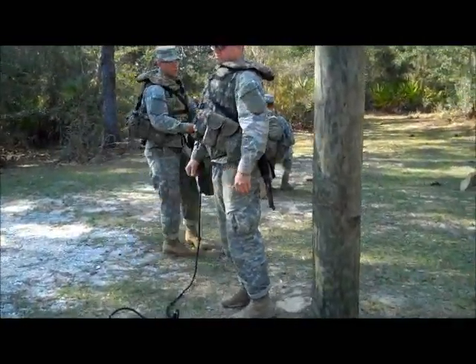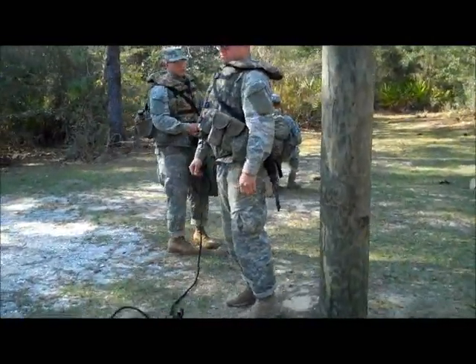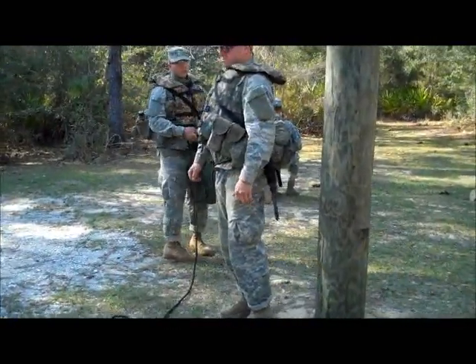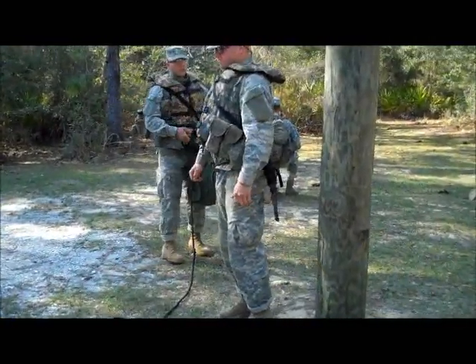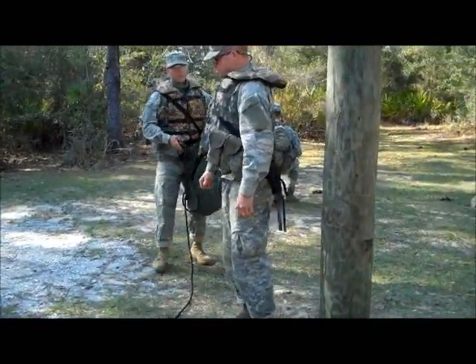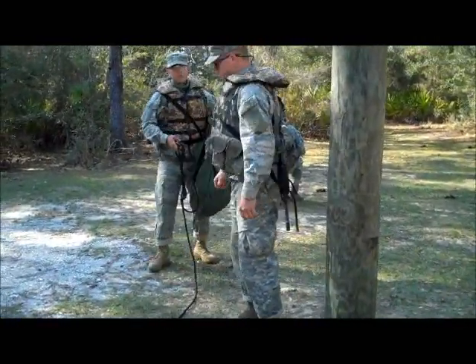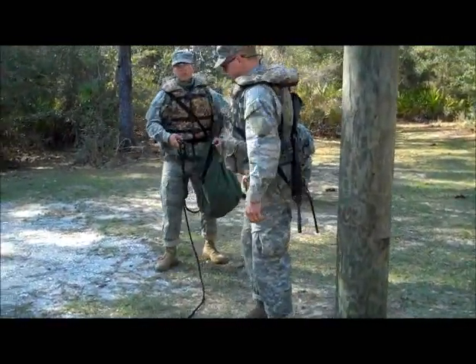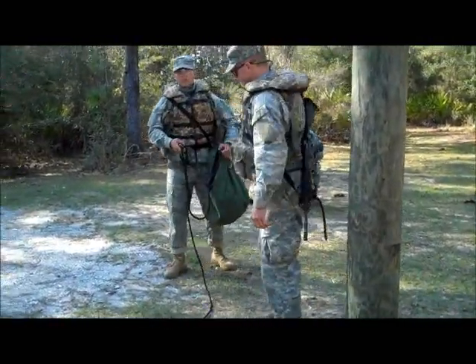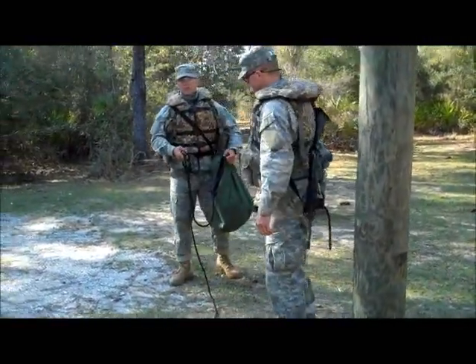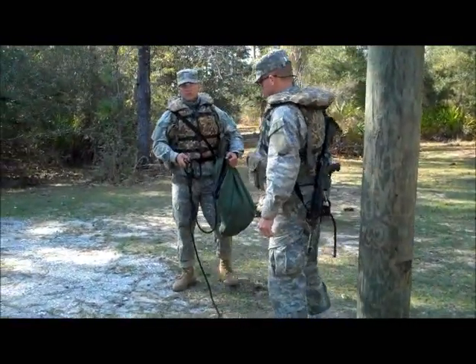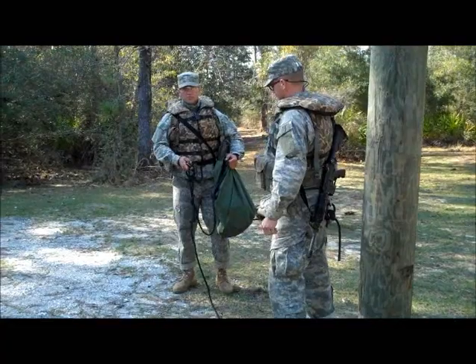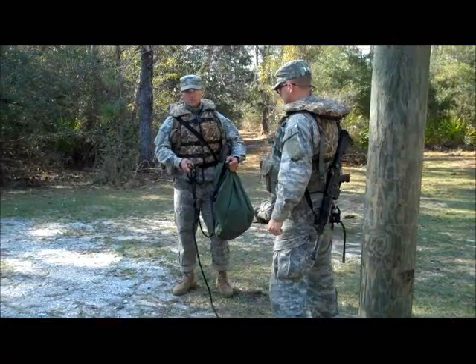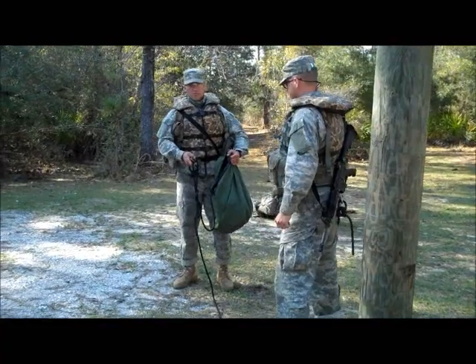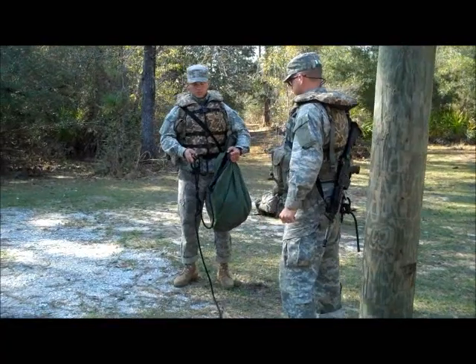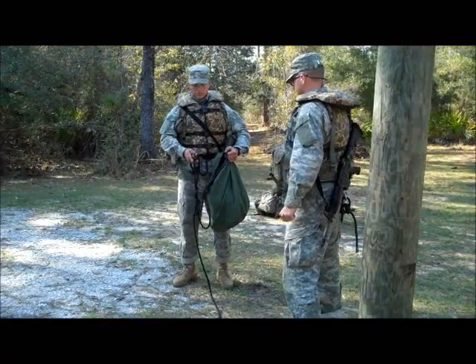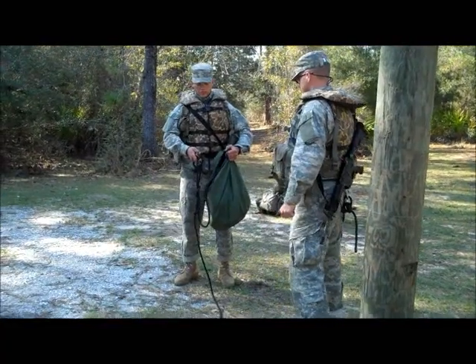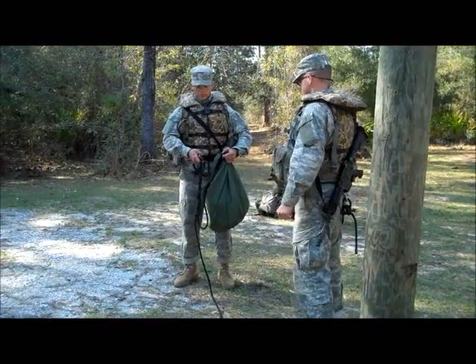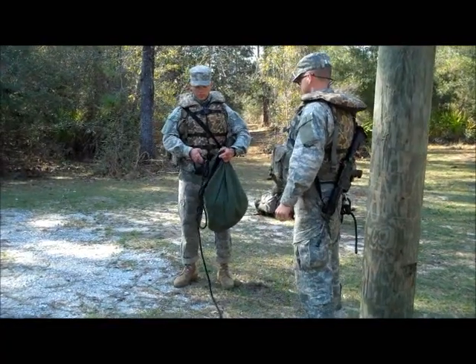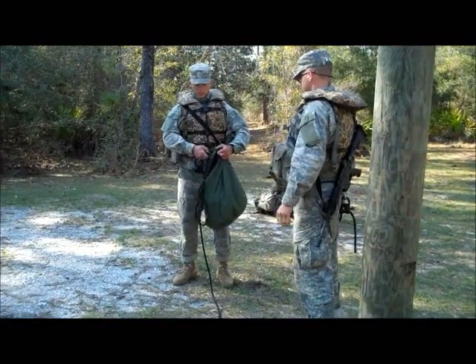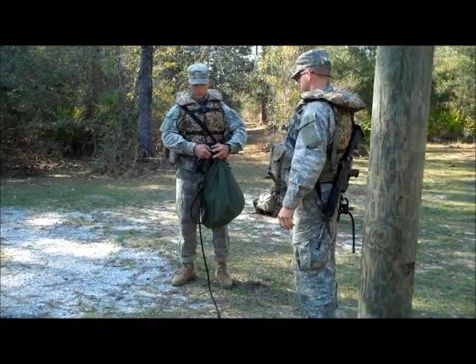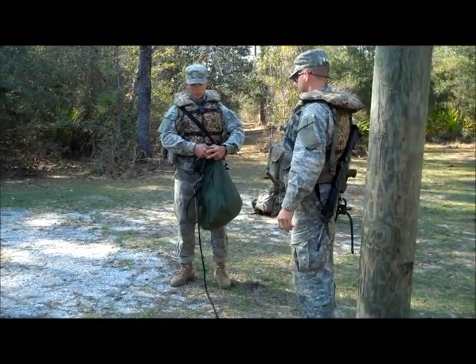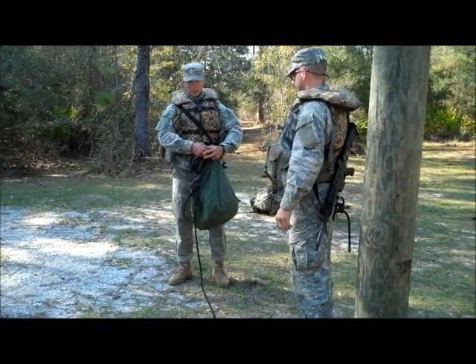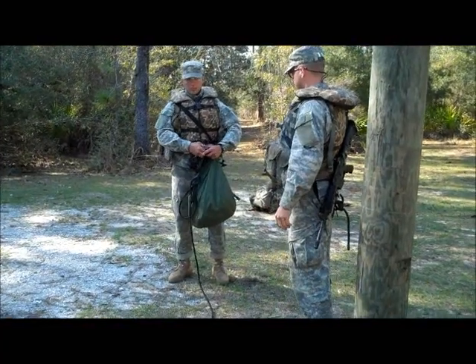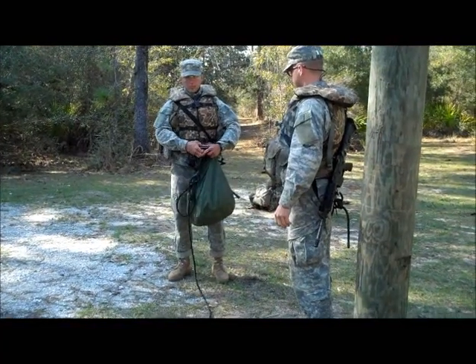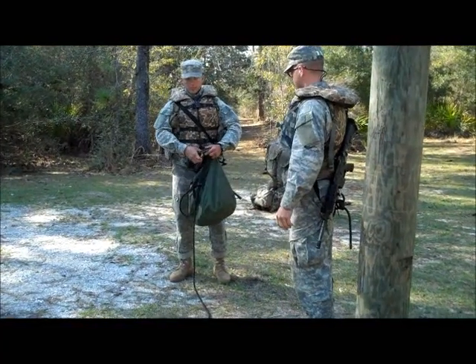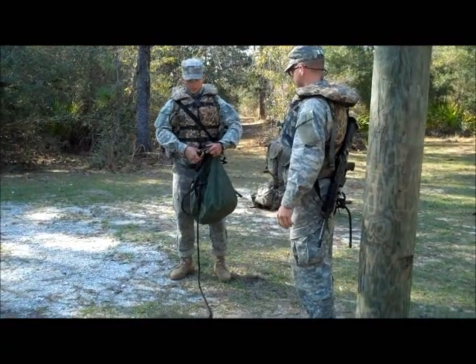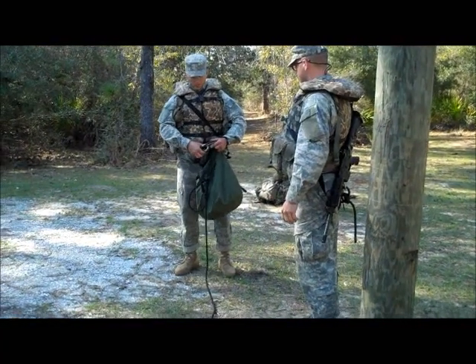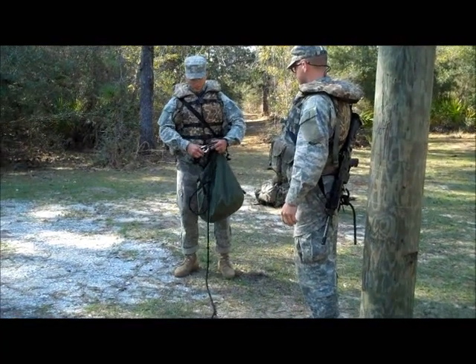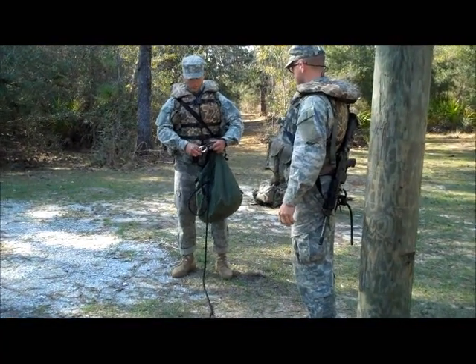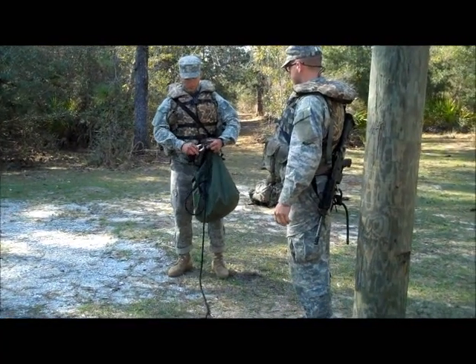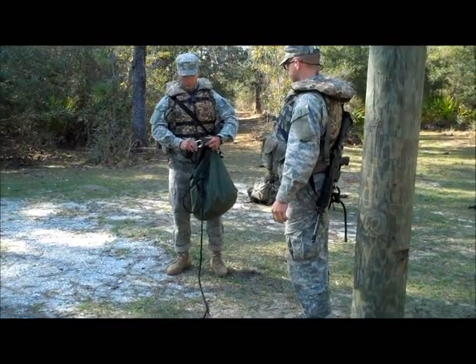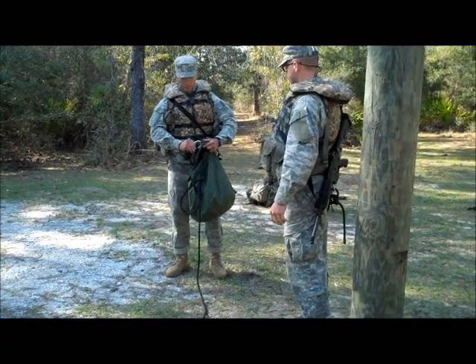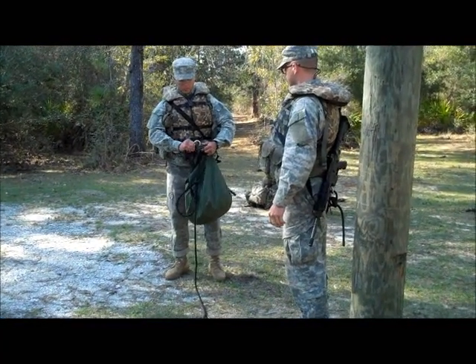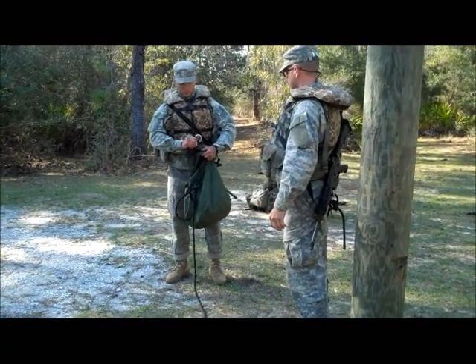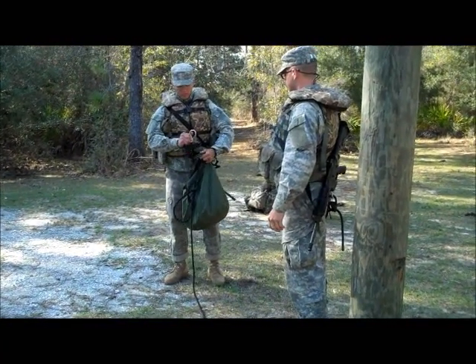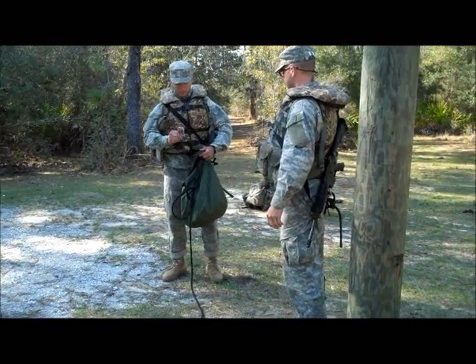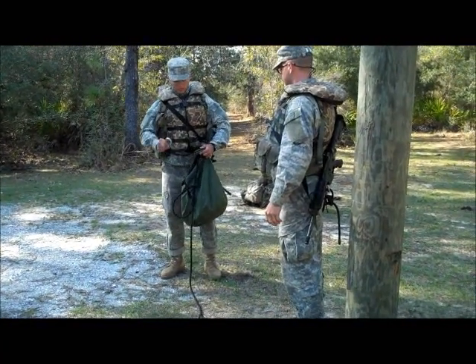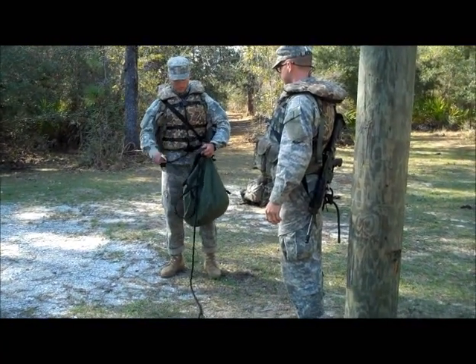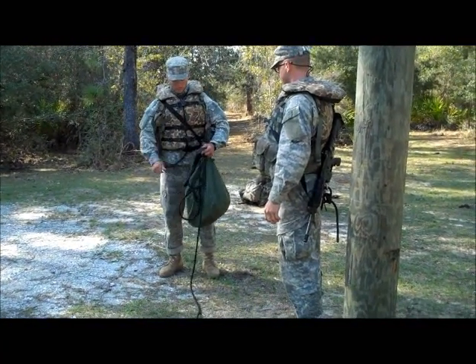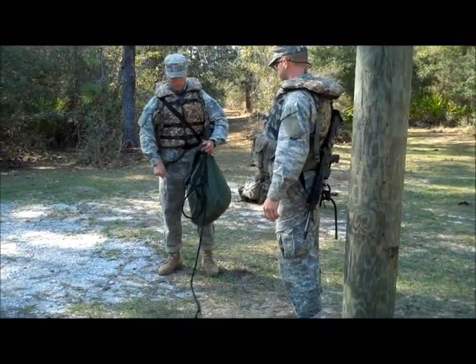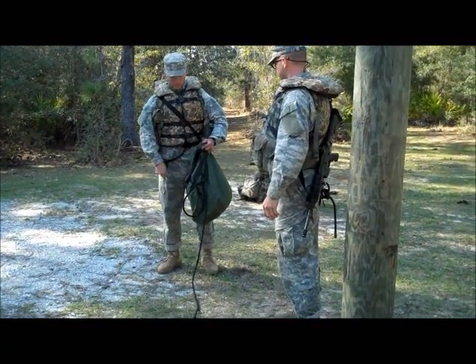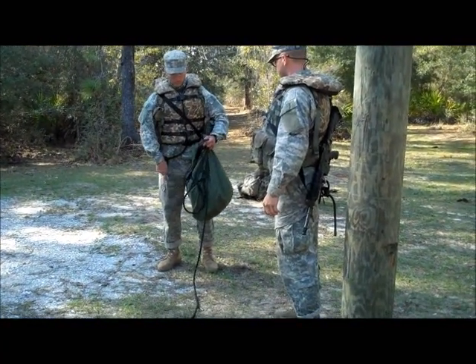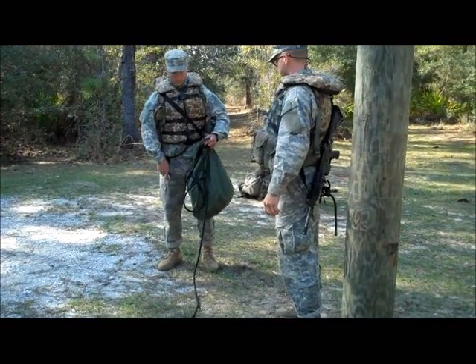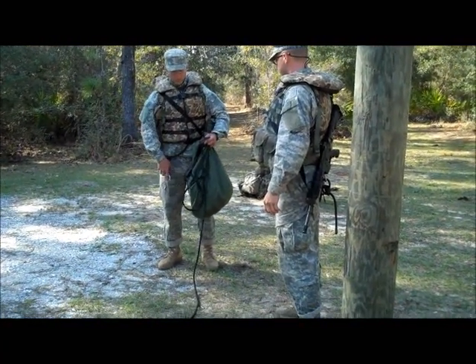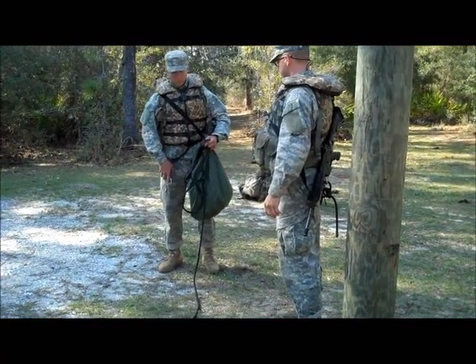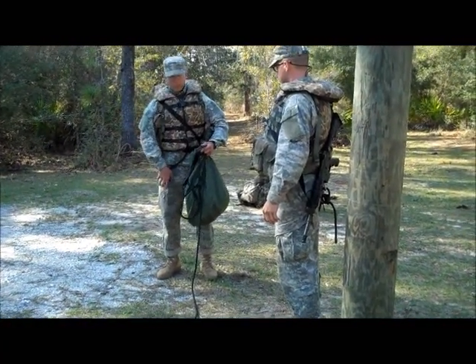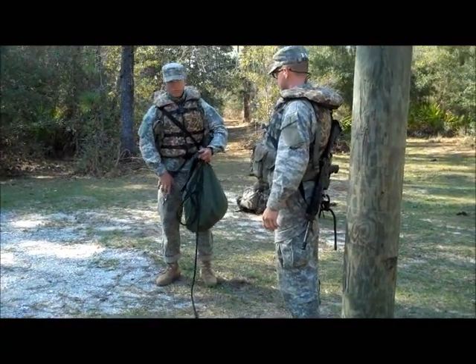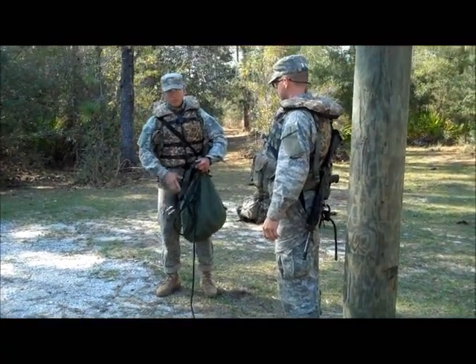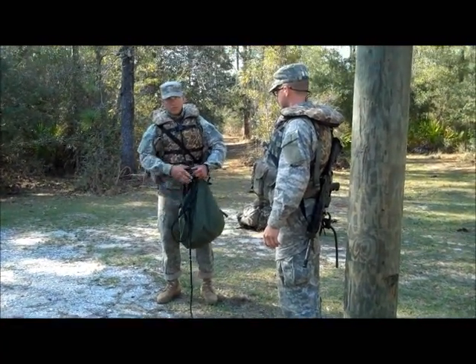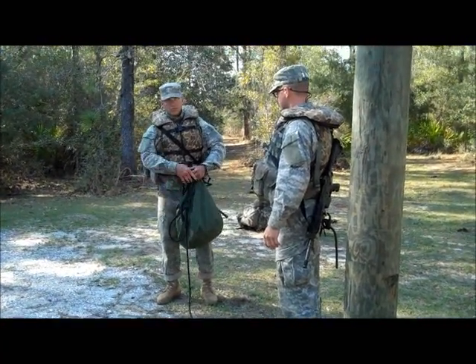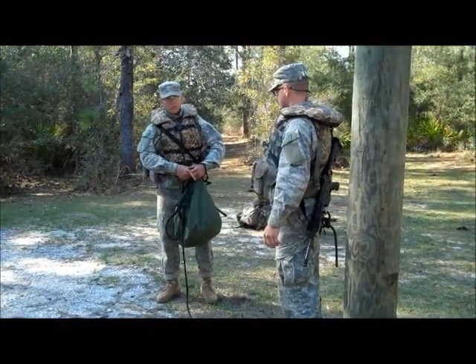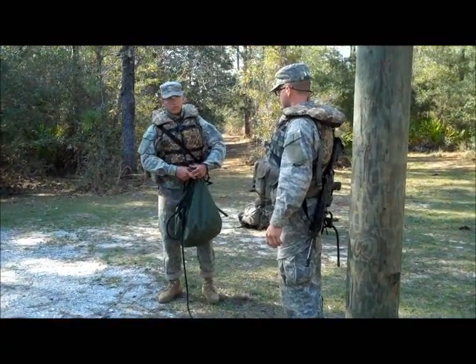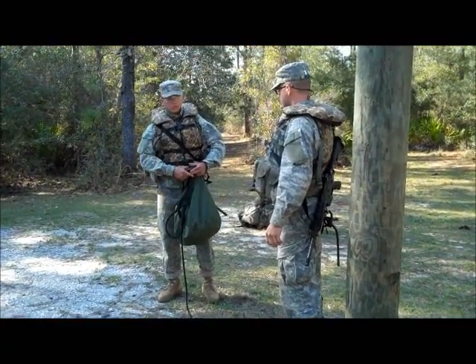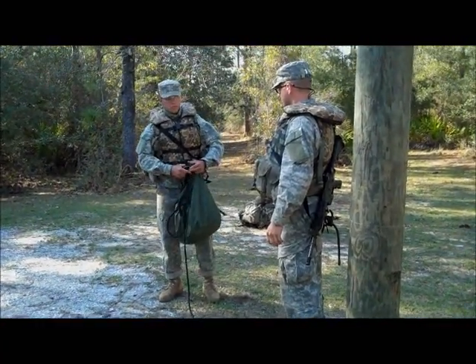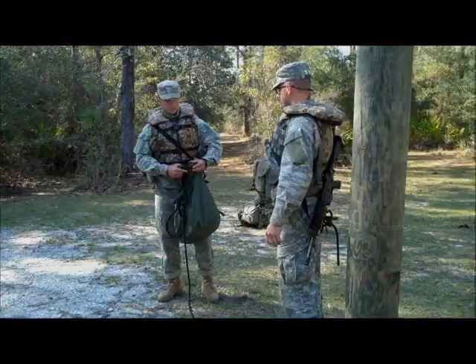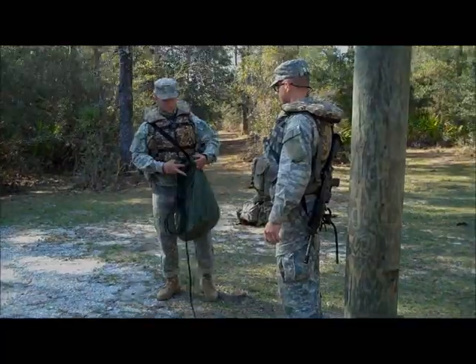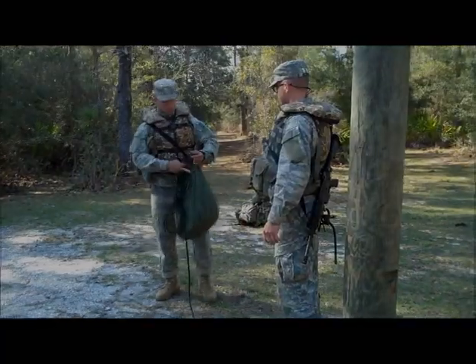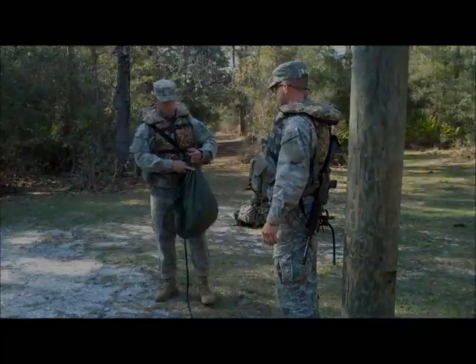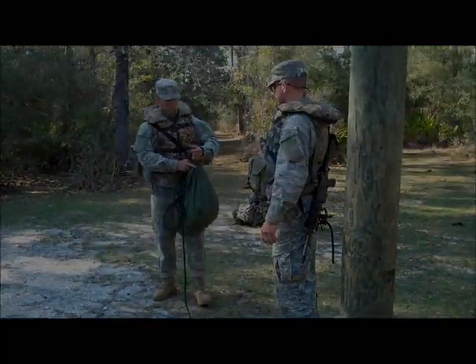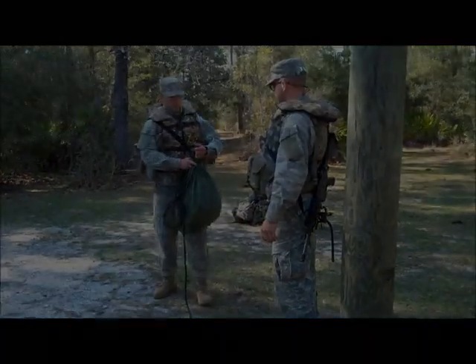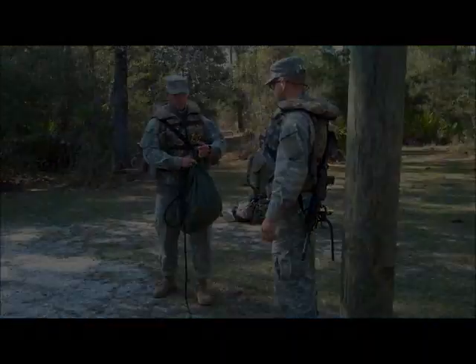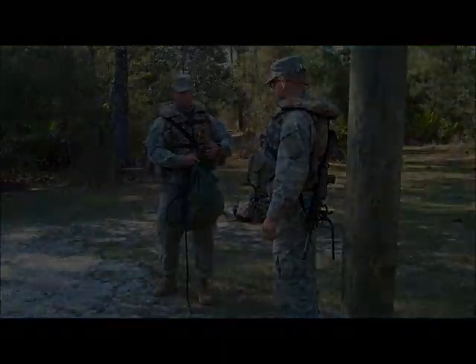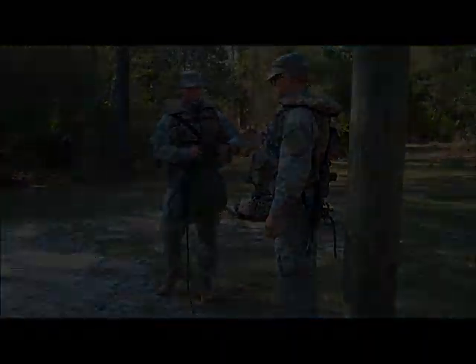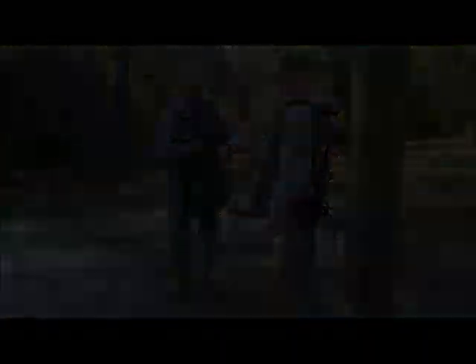Once everybody is across and everything is broken down, all personnel will put away their equipment and begin their movement to complete their mission objective.